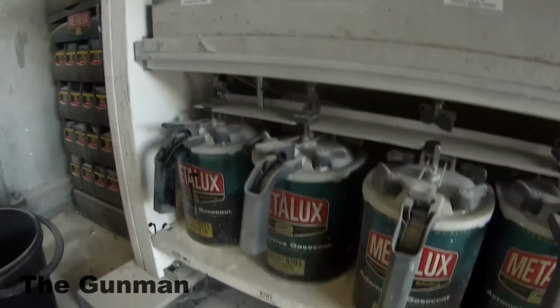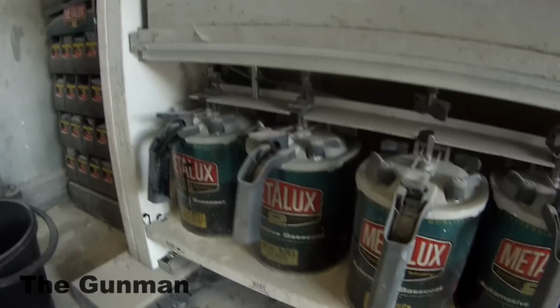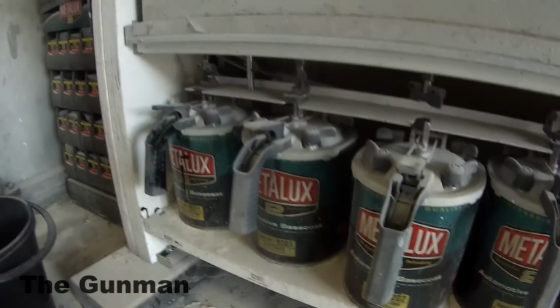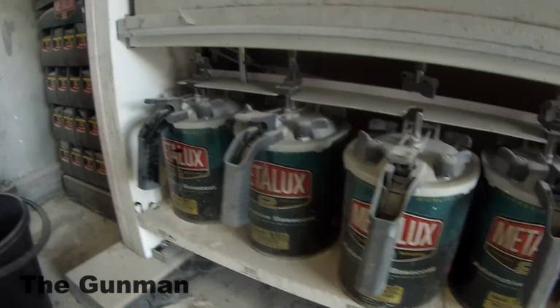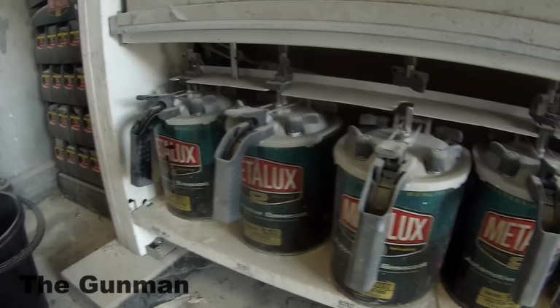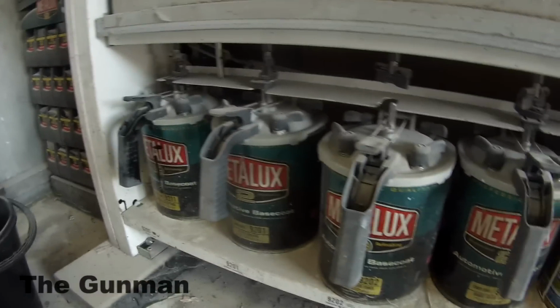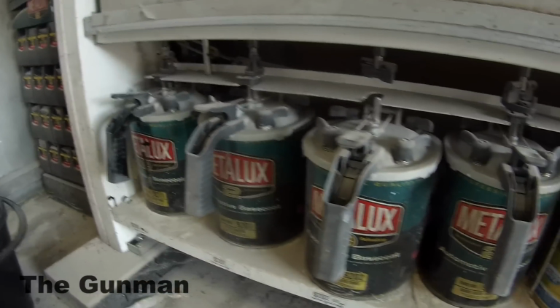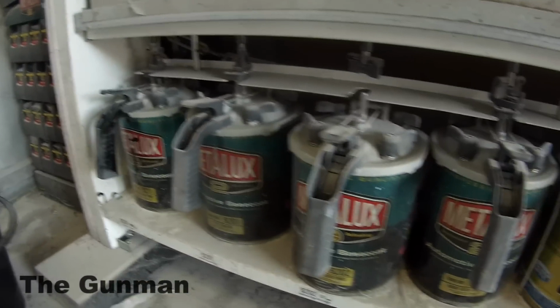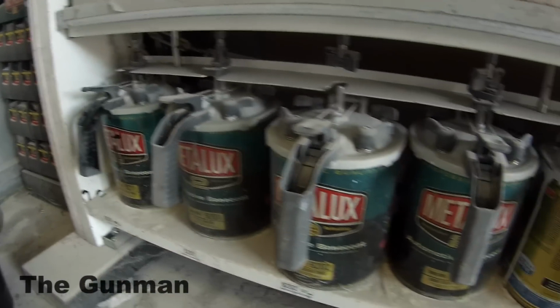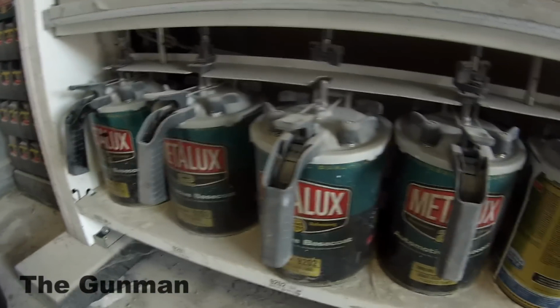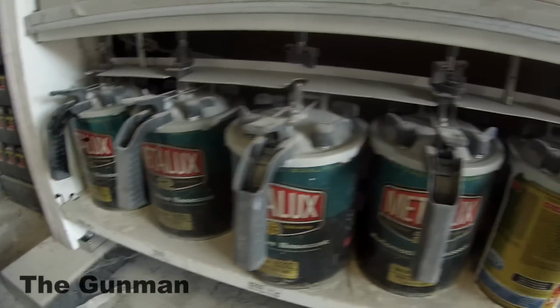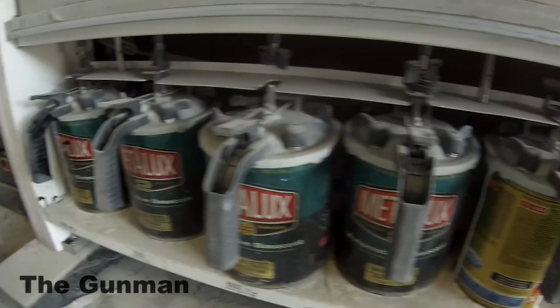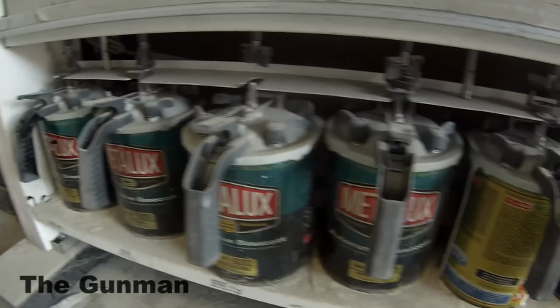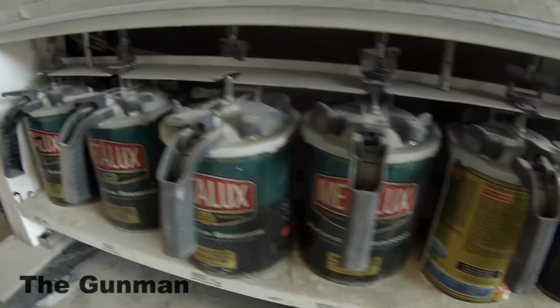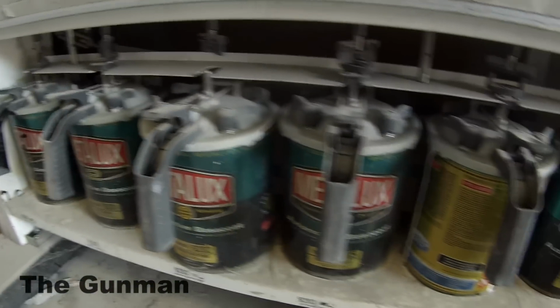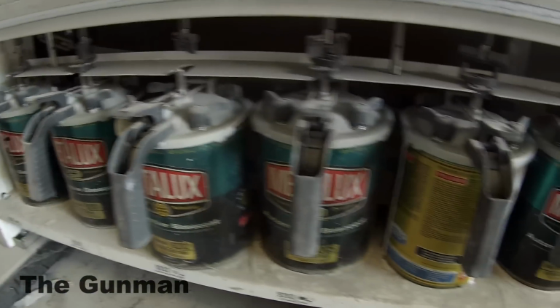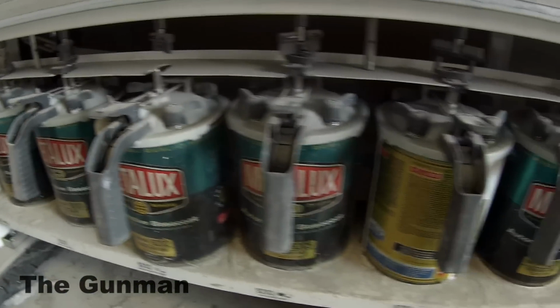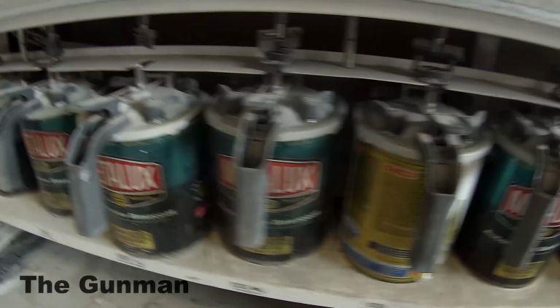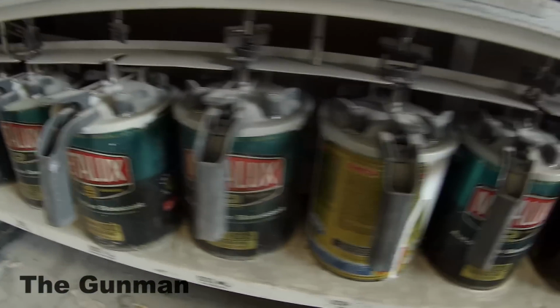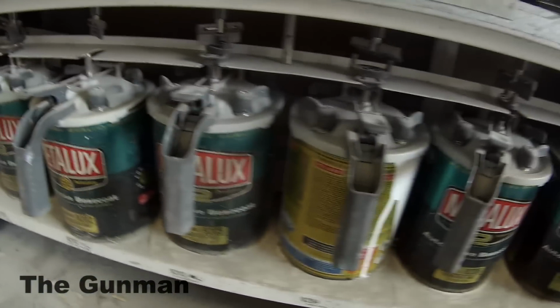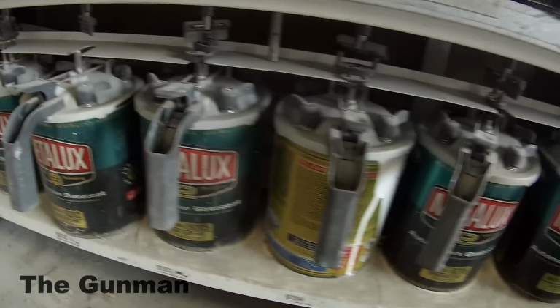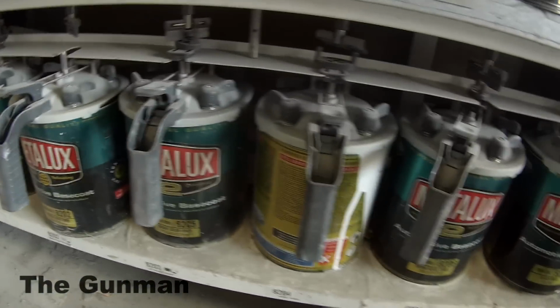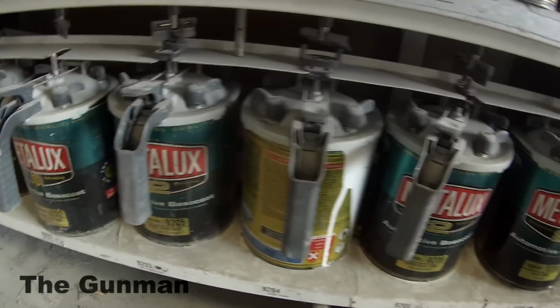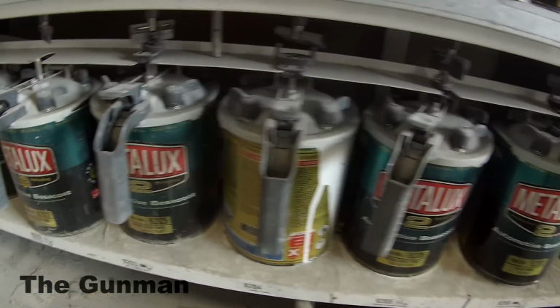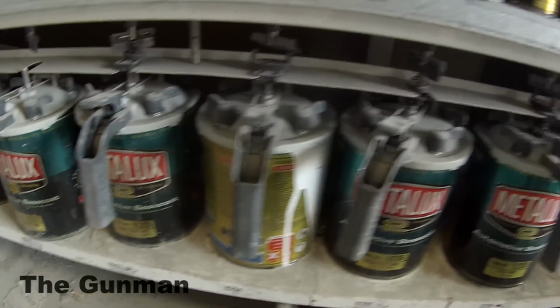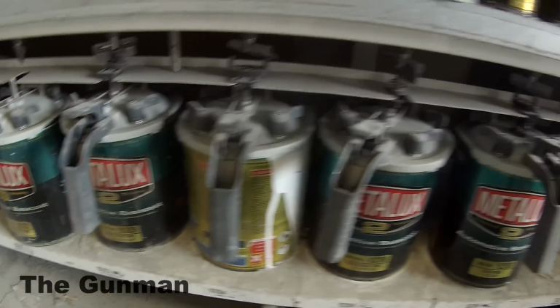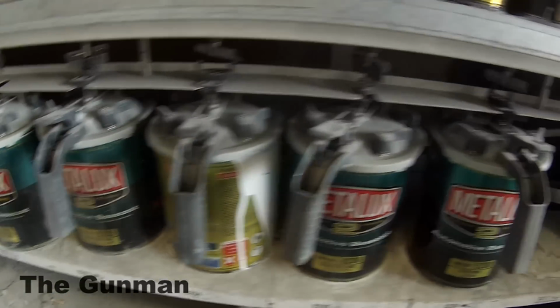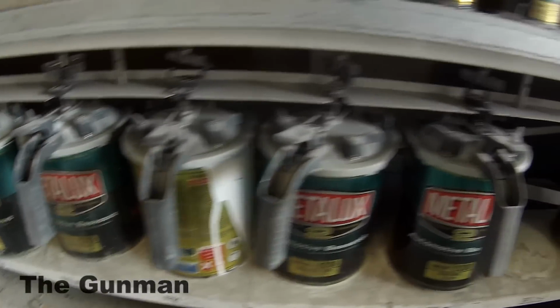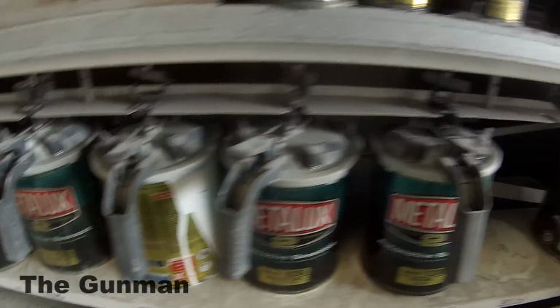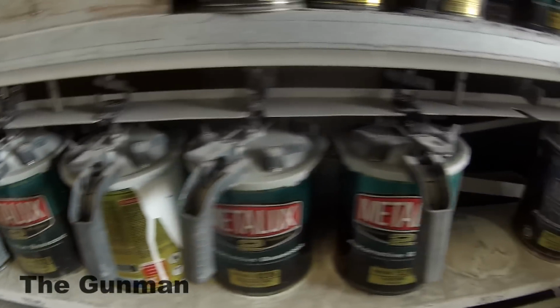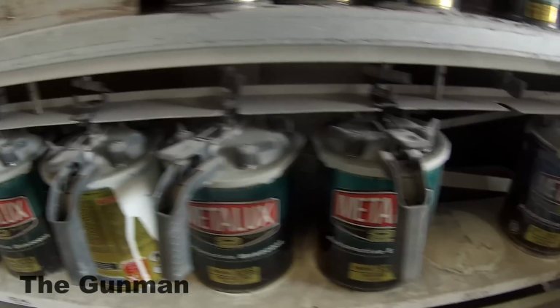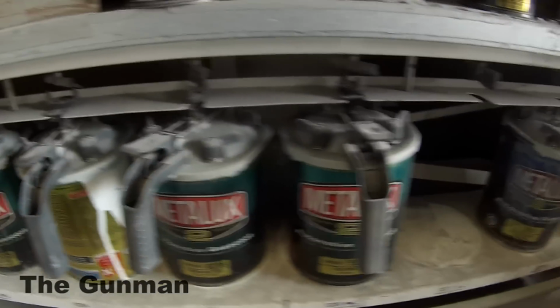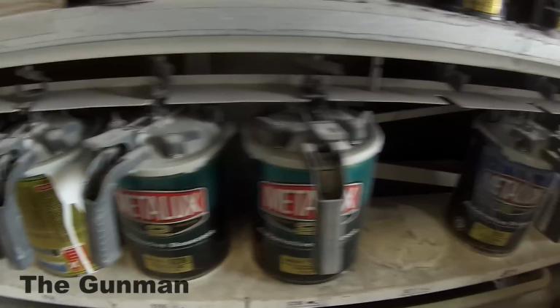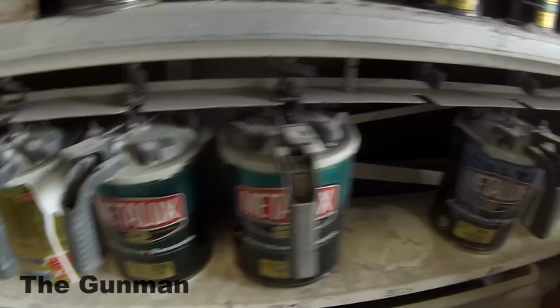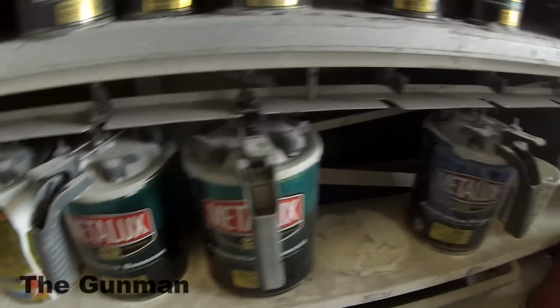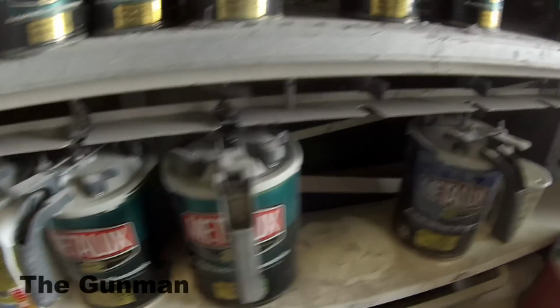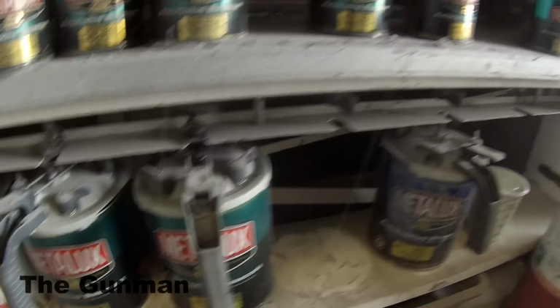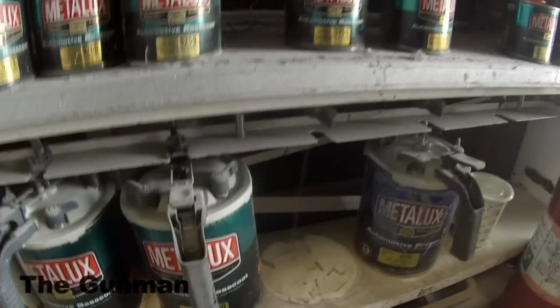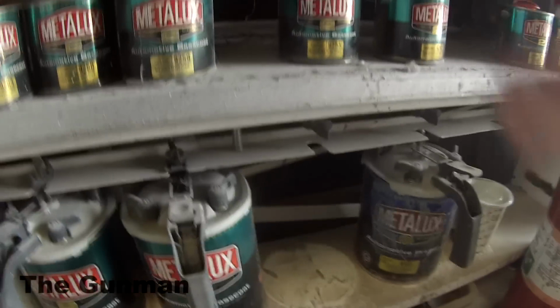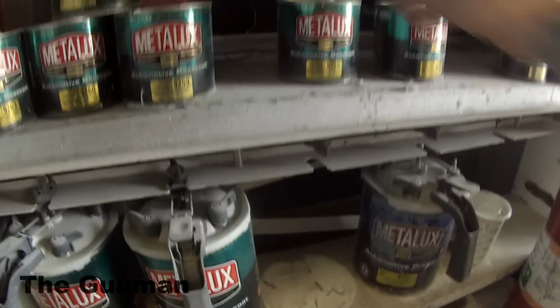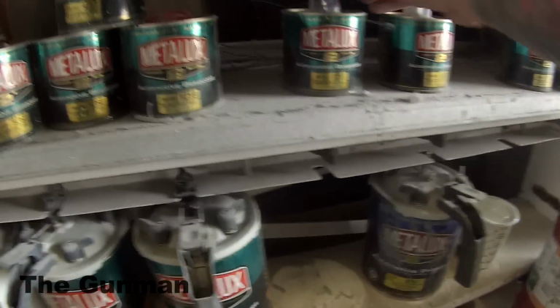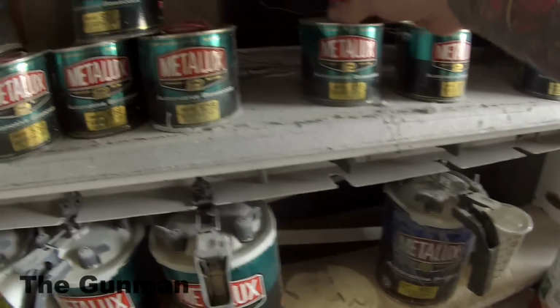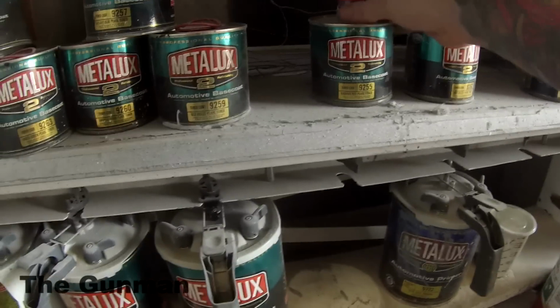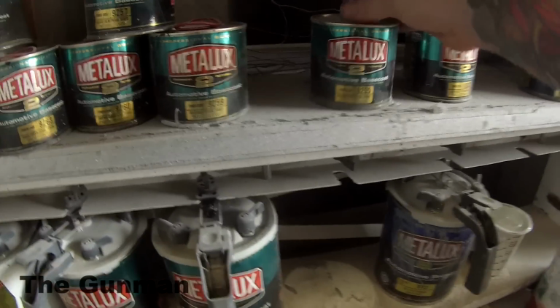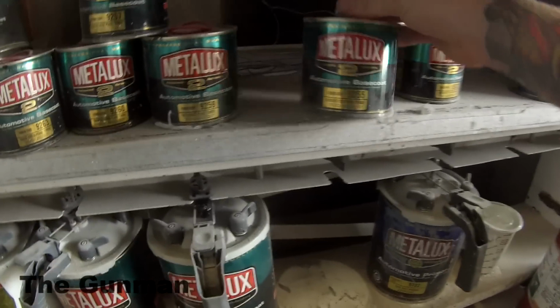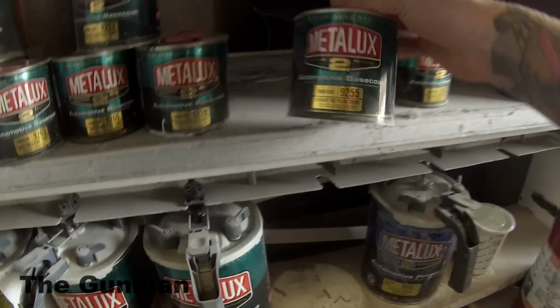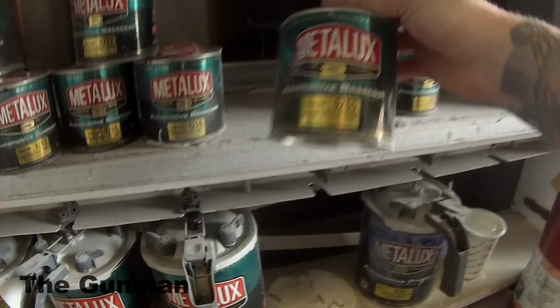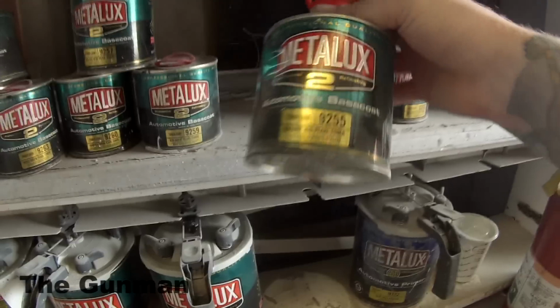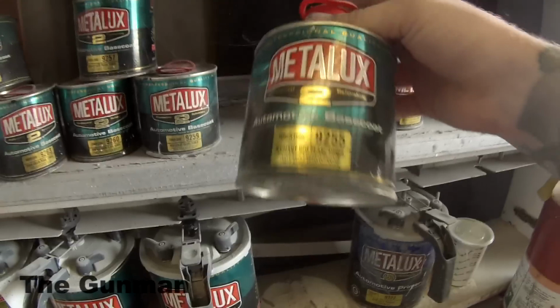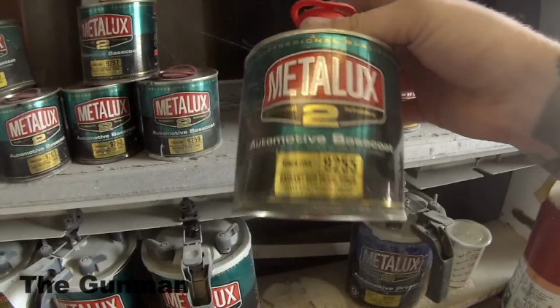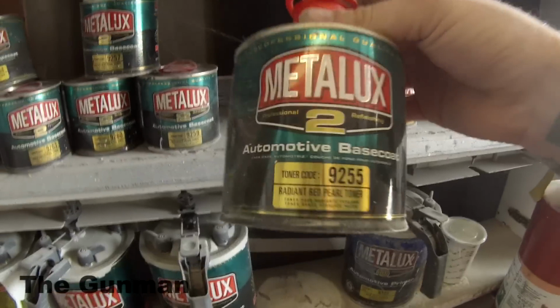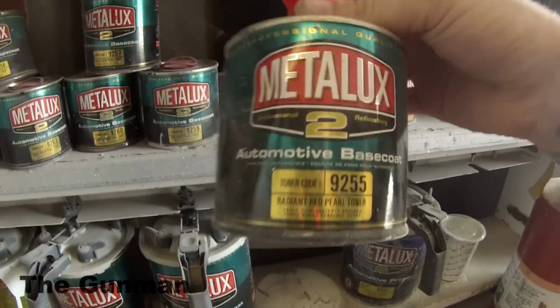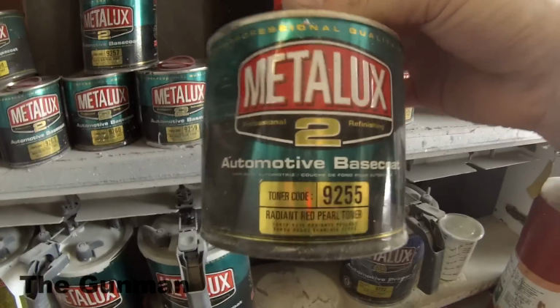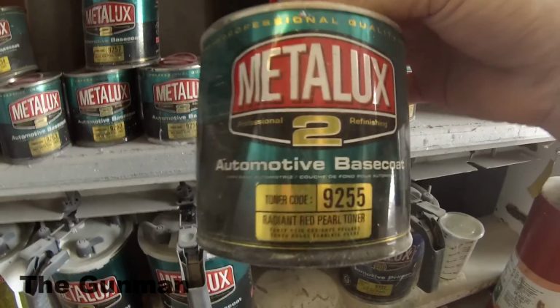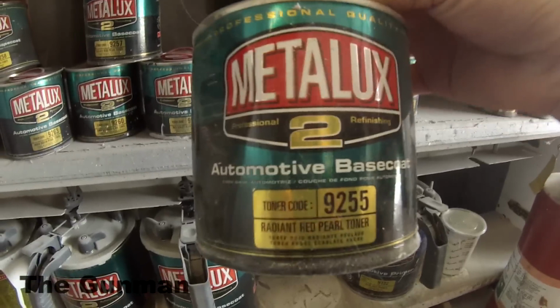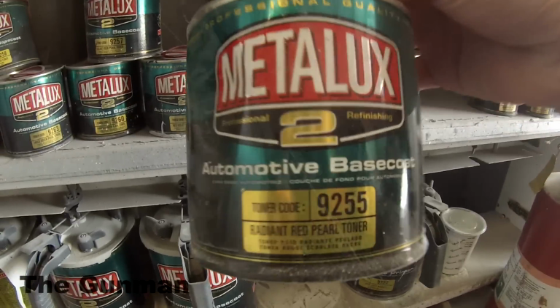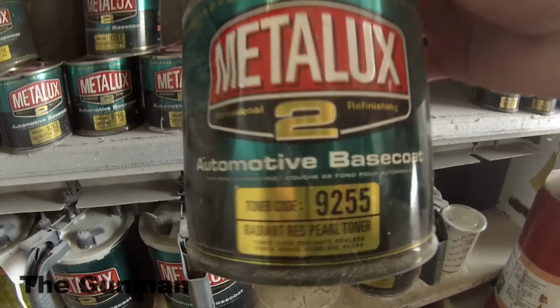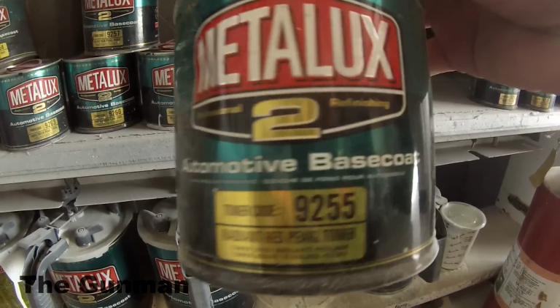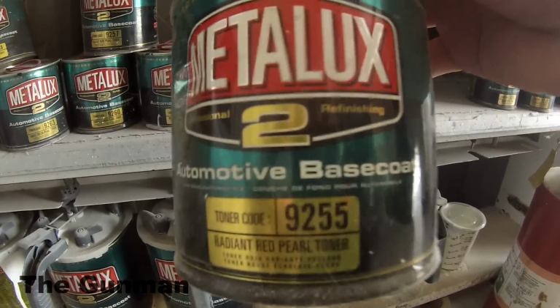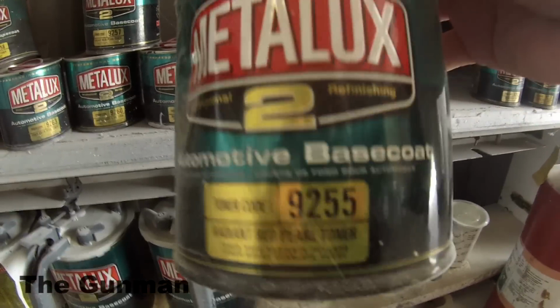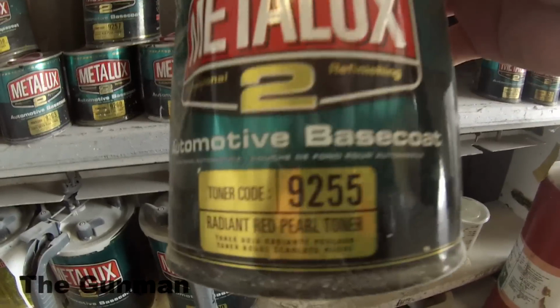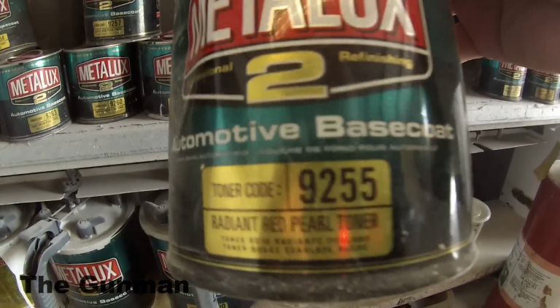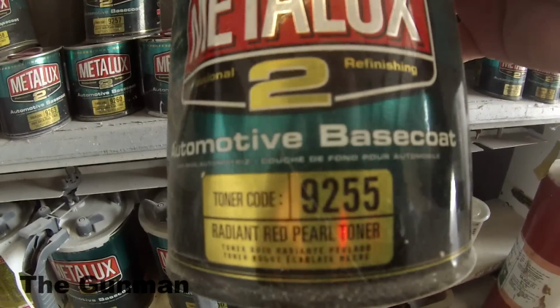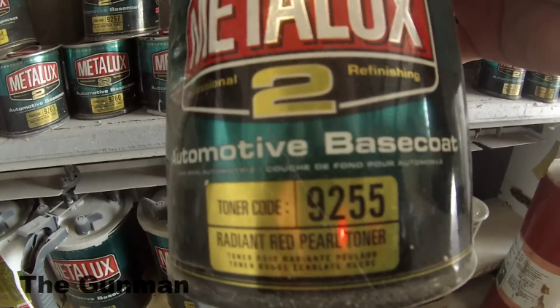Down the bottom, you've got your high flow colors — the whites, blacks, silvers, and stuff like that — the ones that you go through a lot.